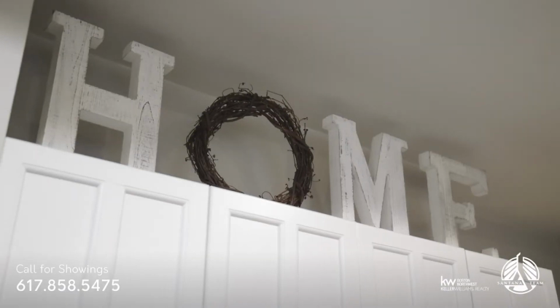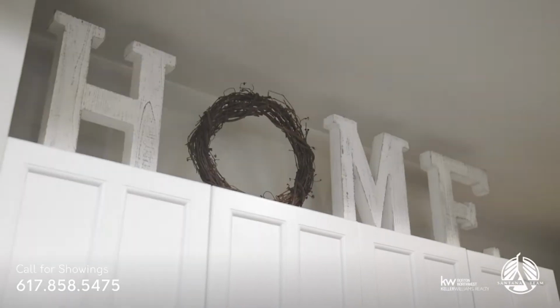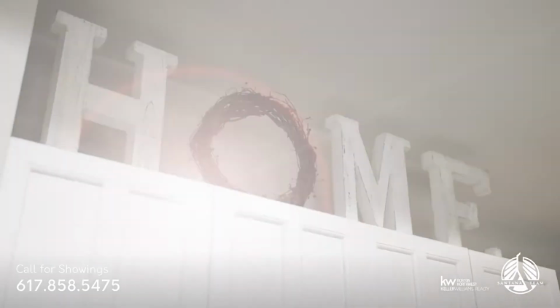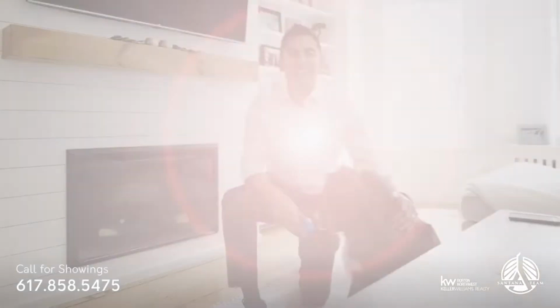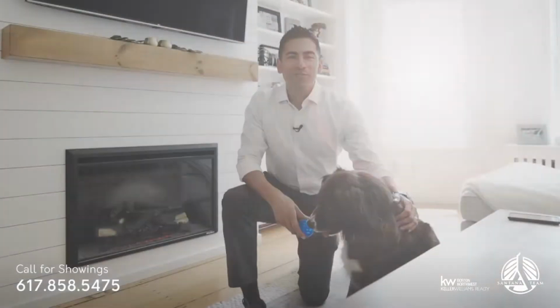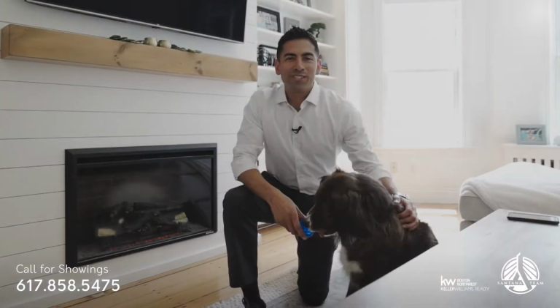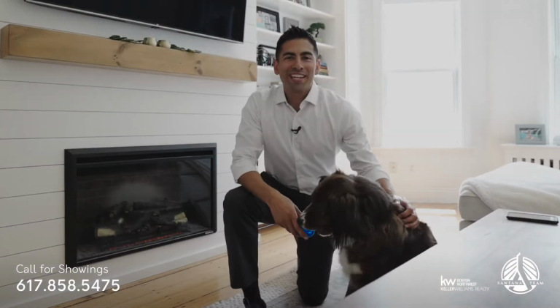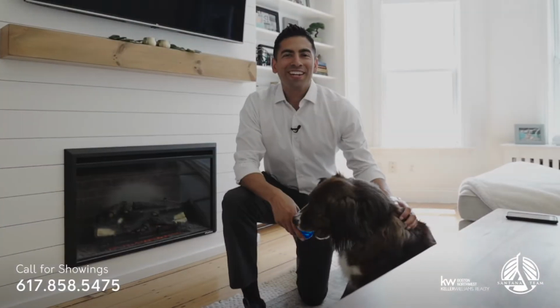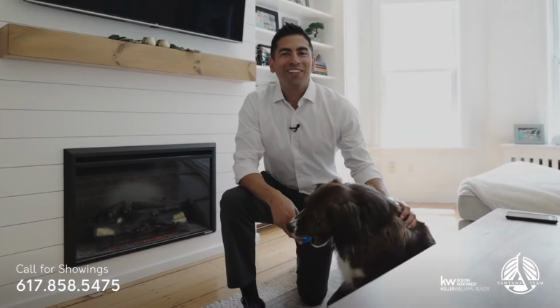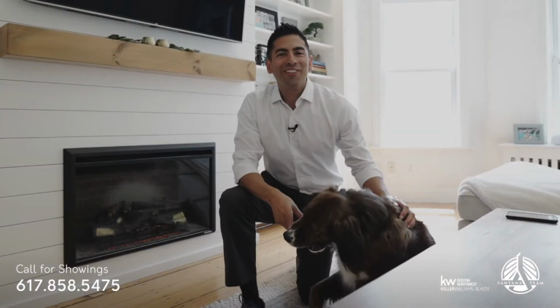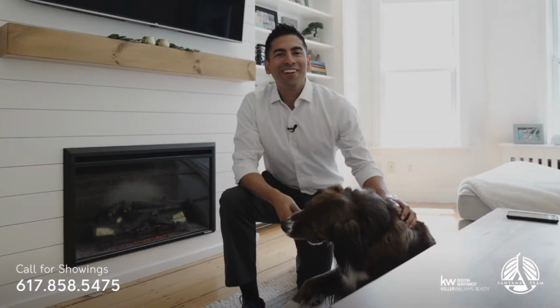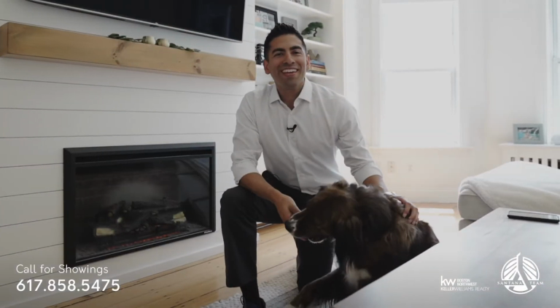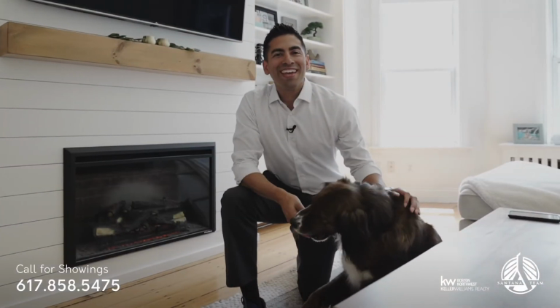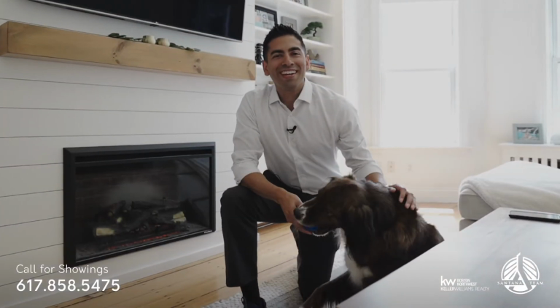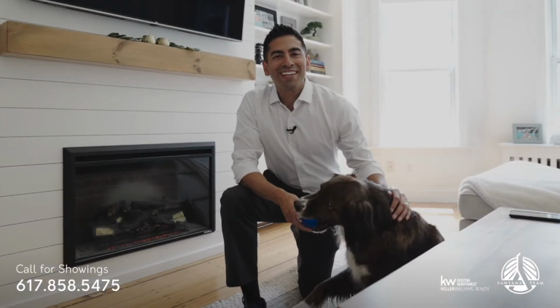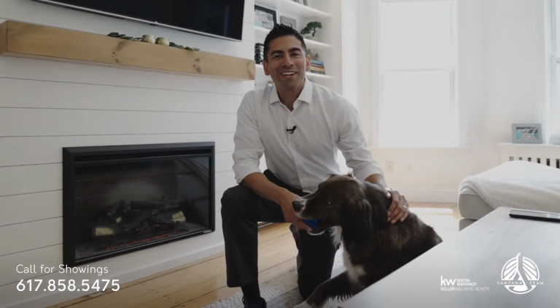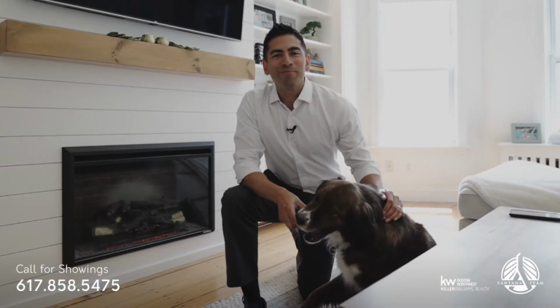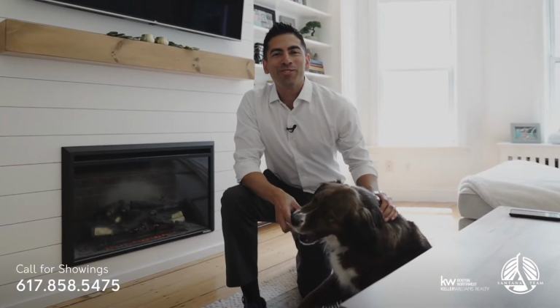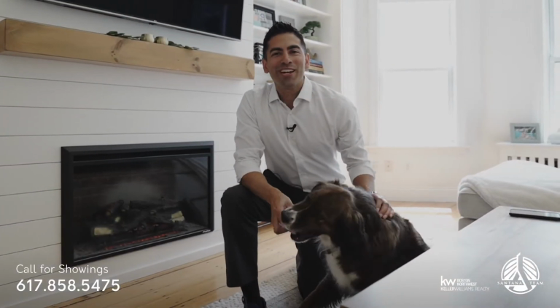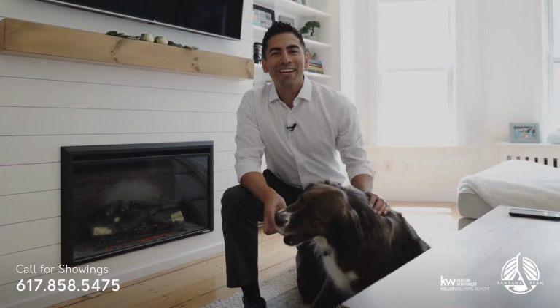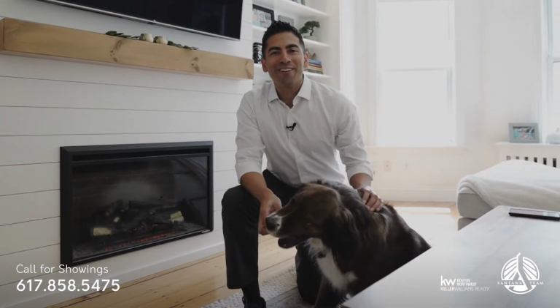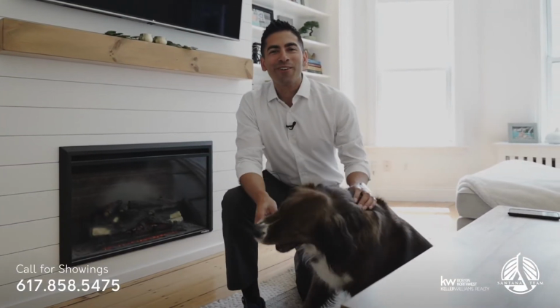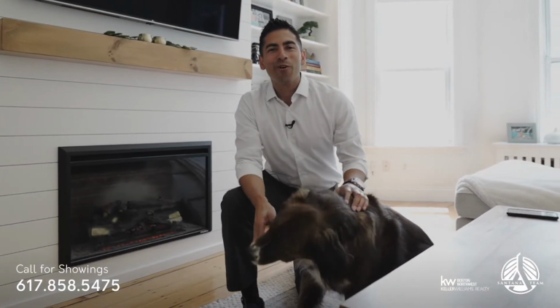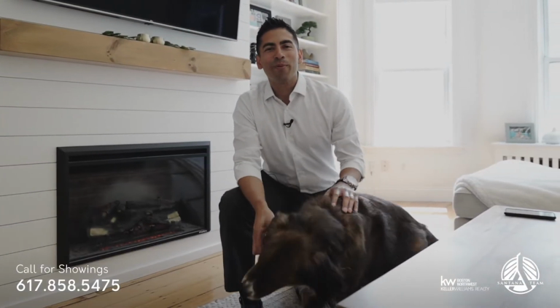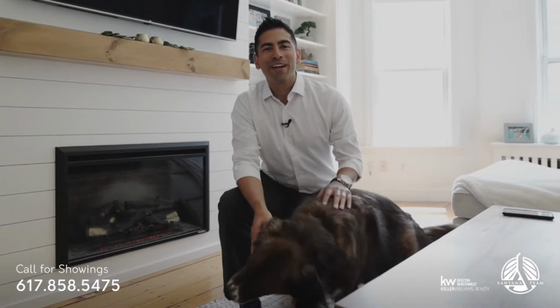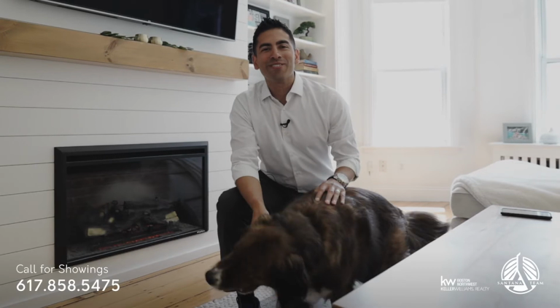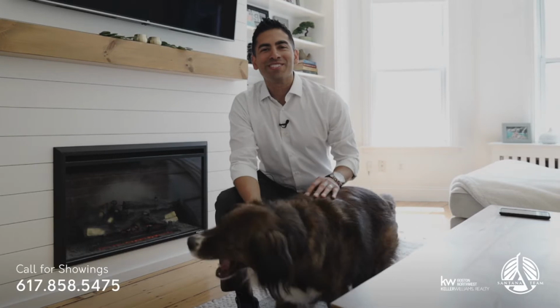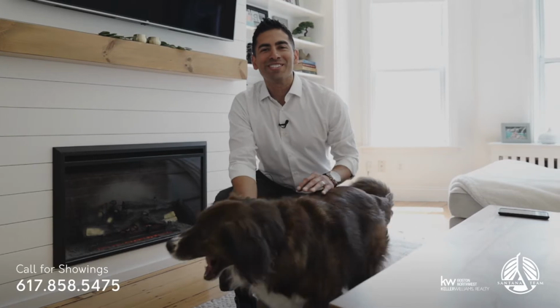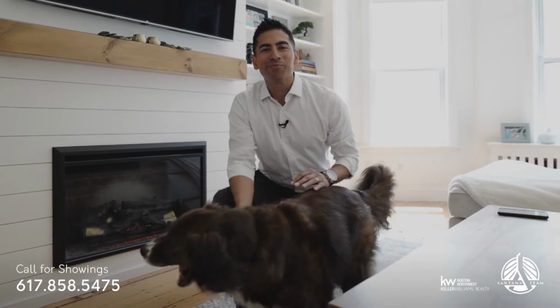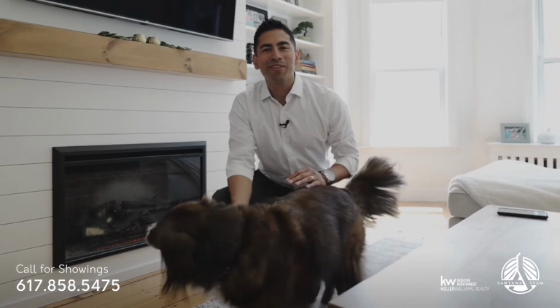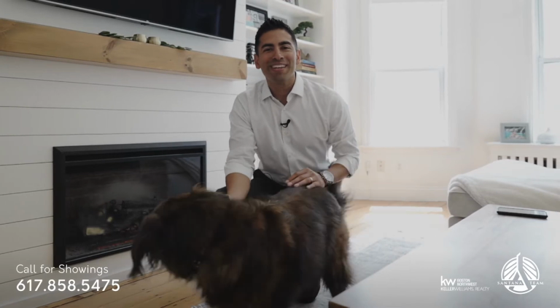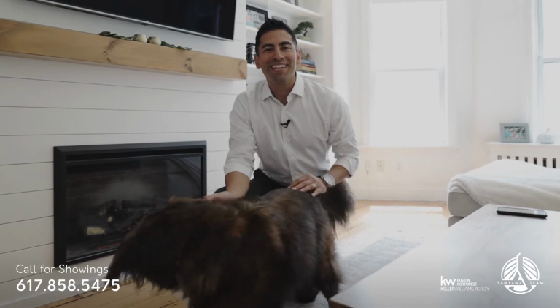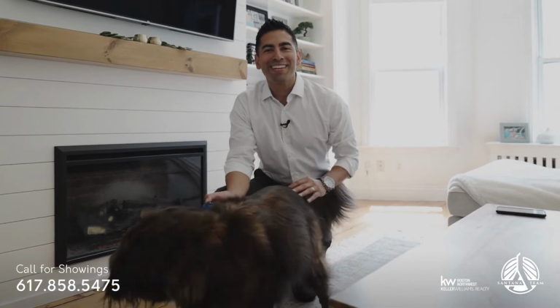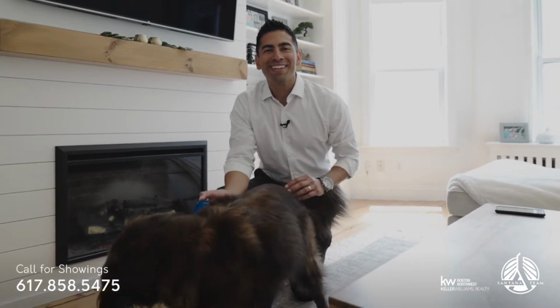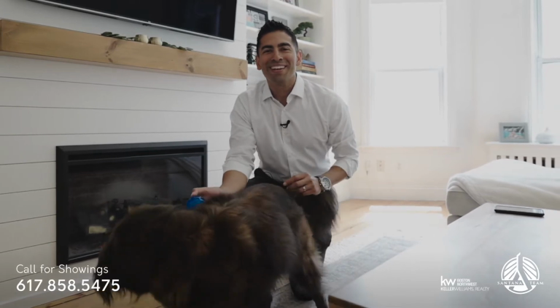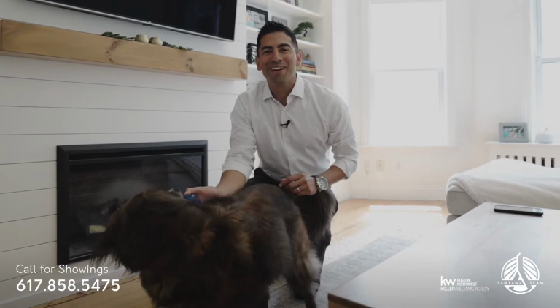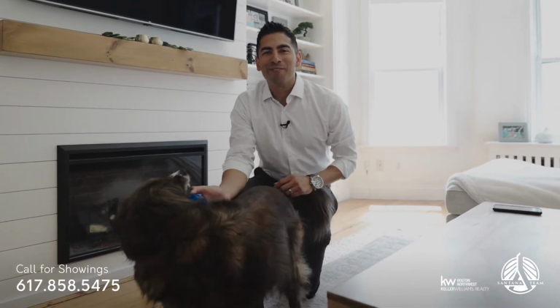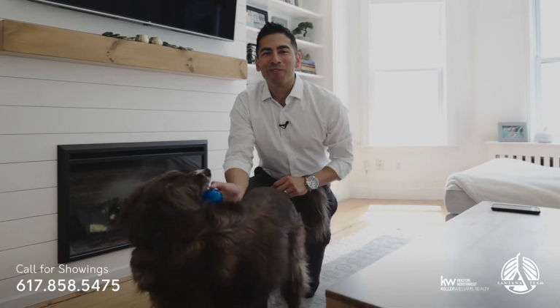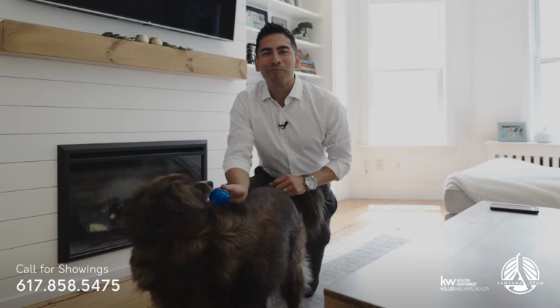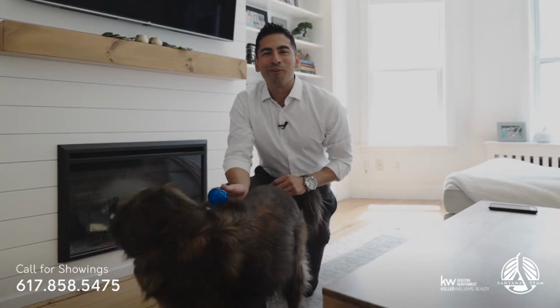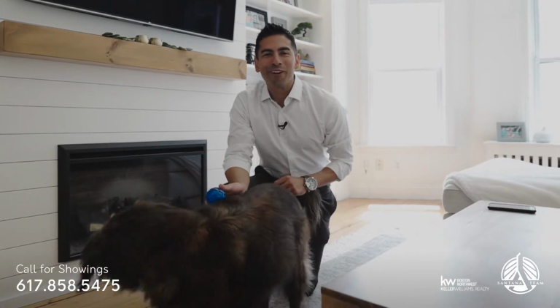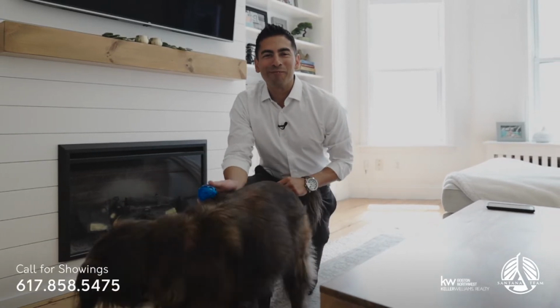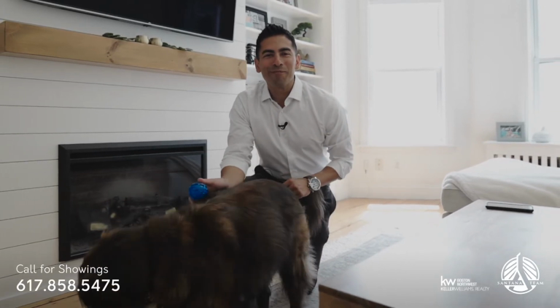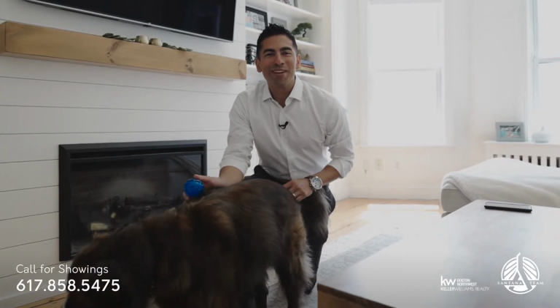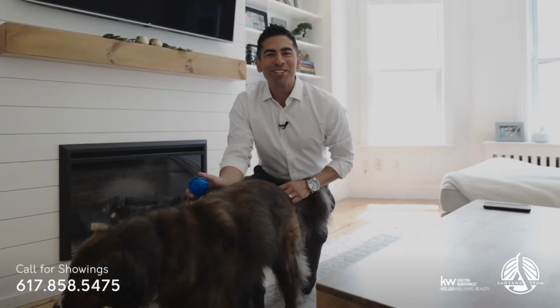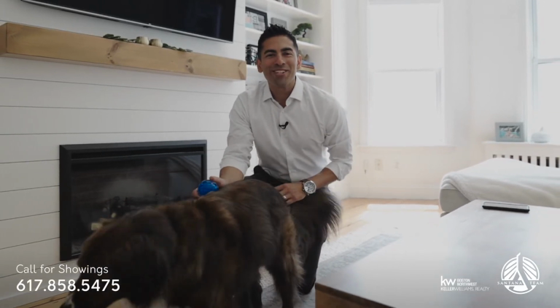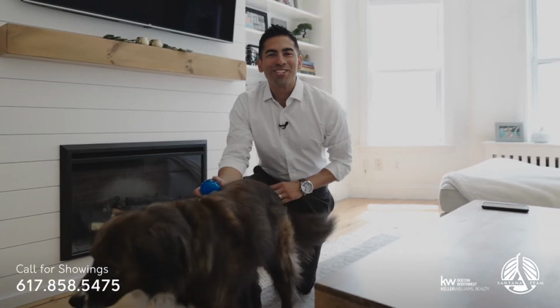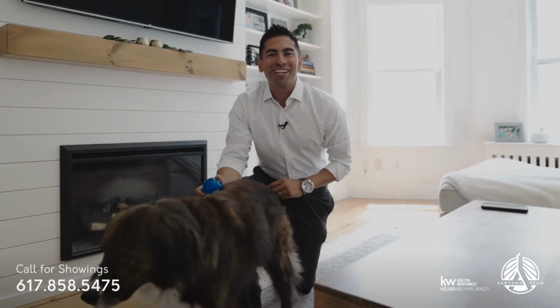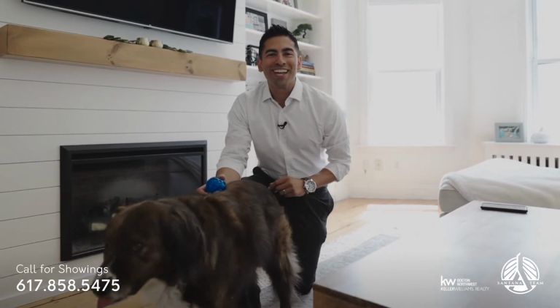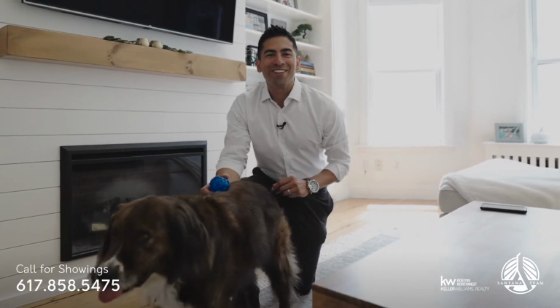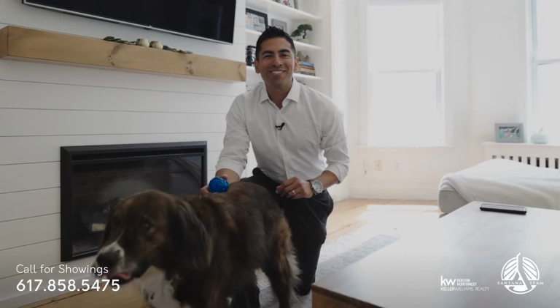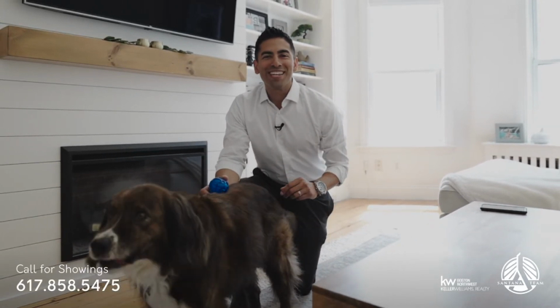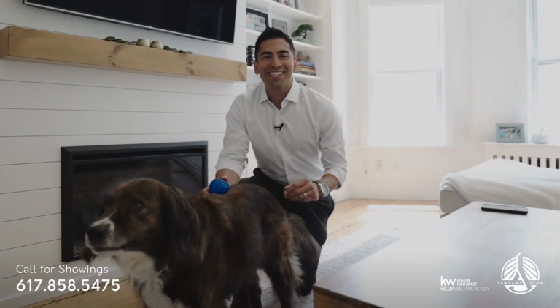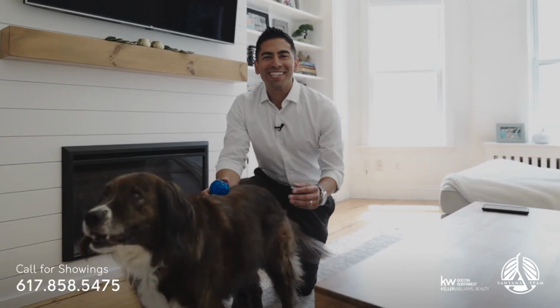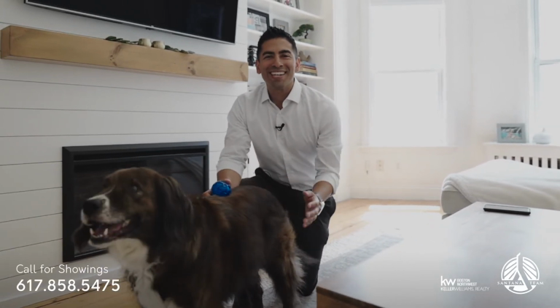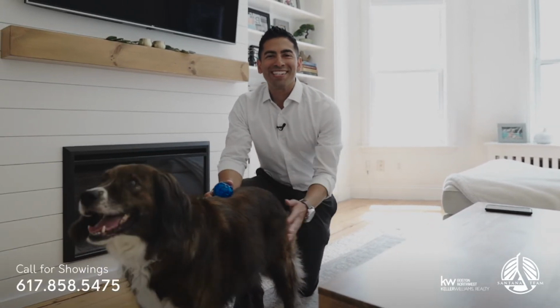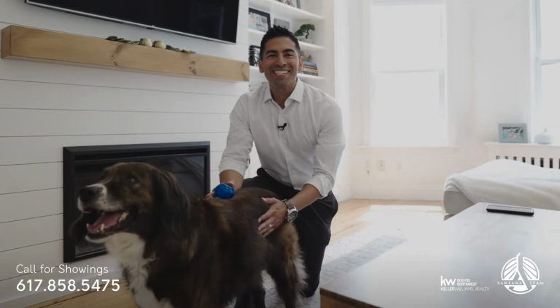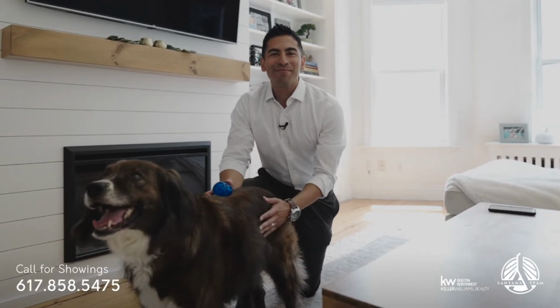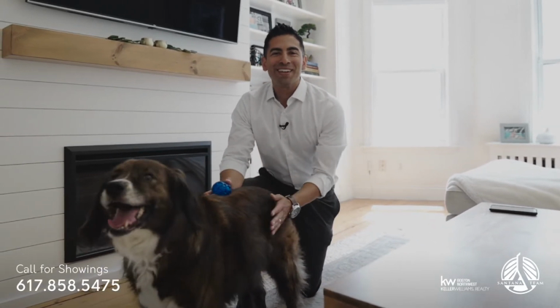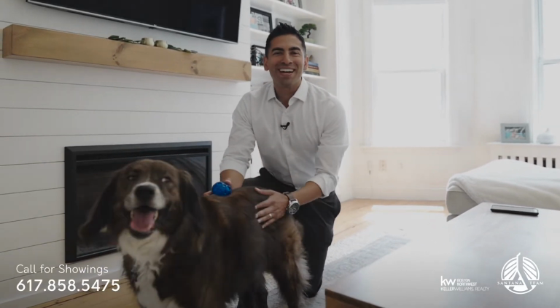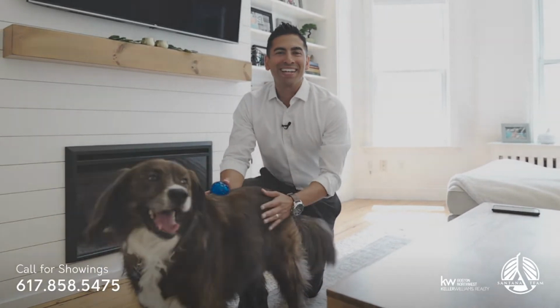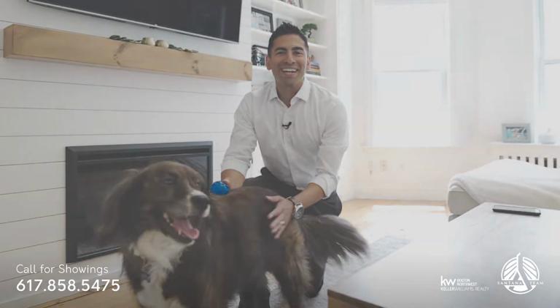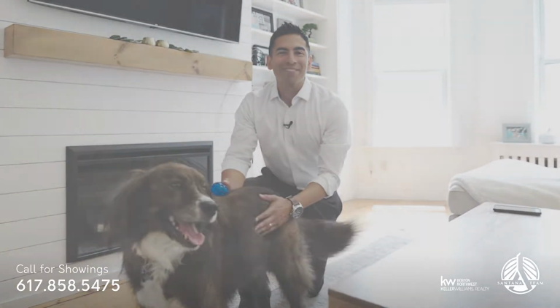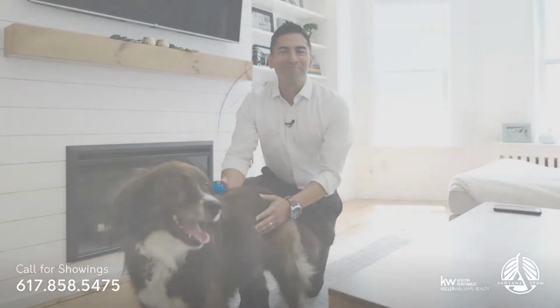Thanks for taking a look and come check out our Open House this weekend. For more information check out SantanaTeam.com.